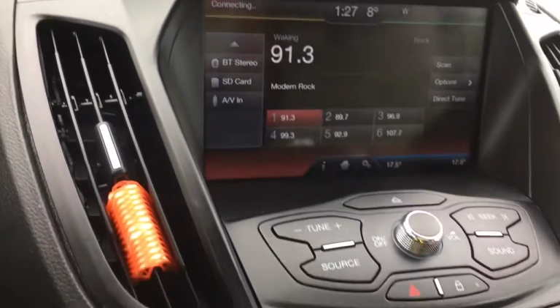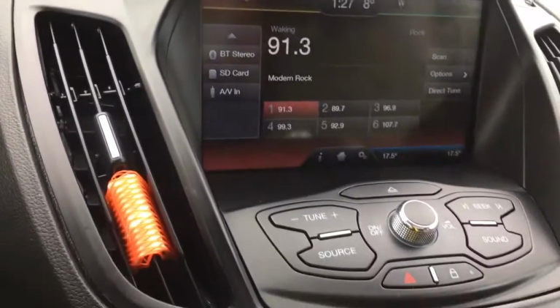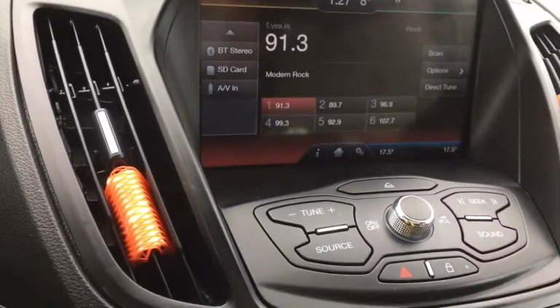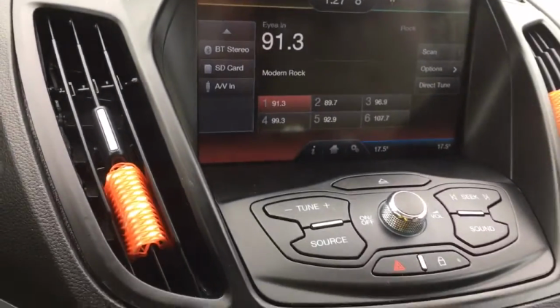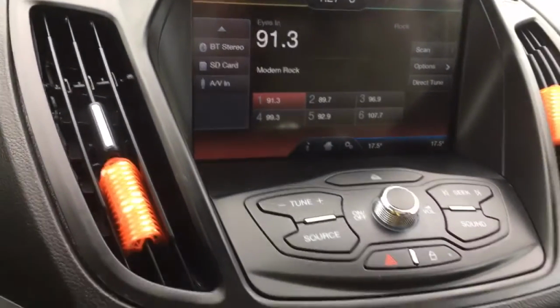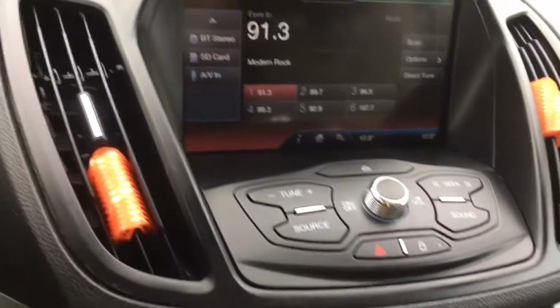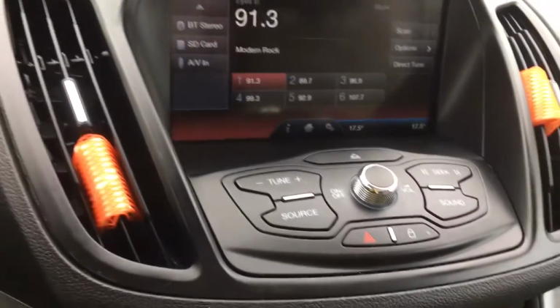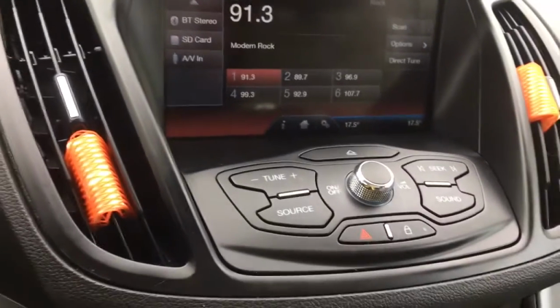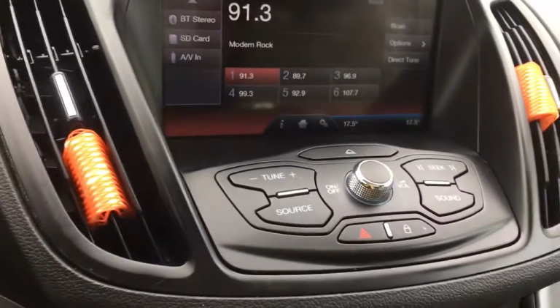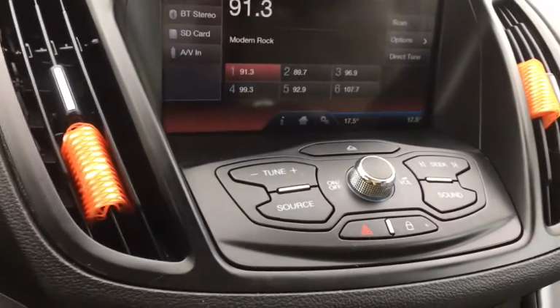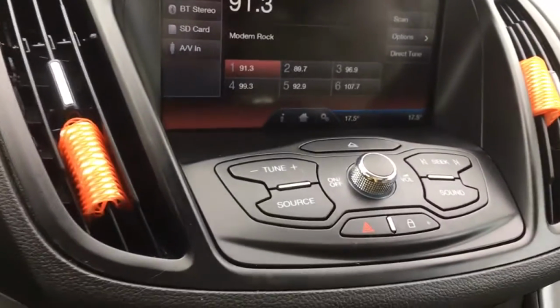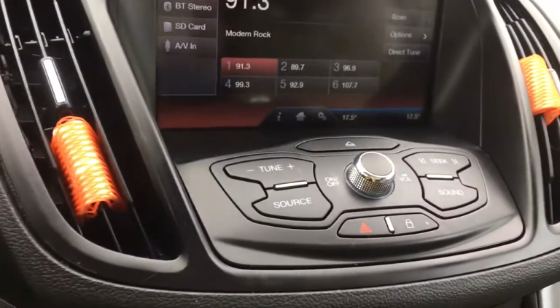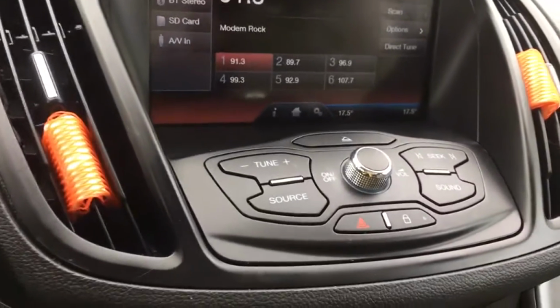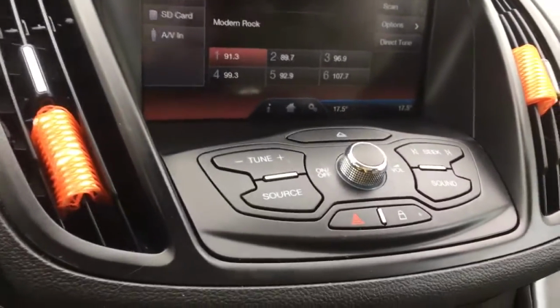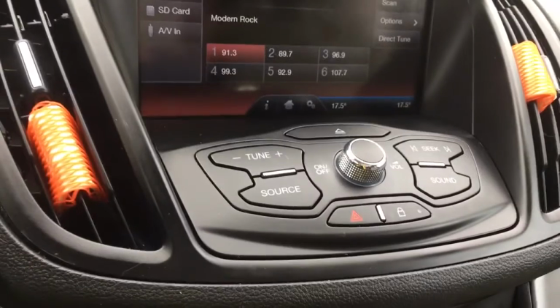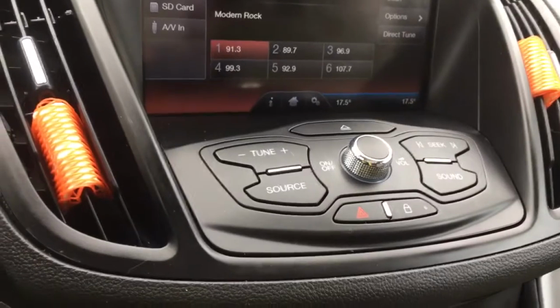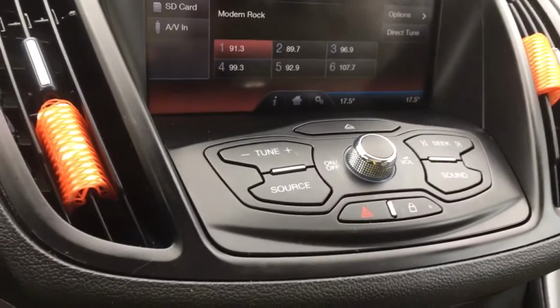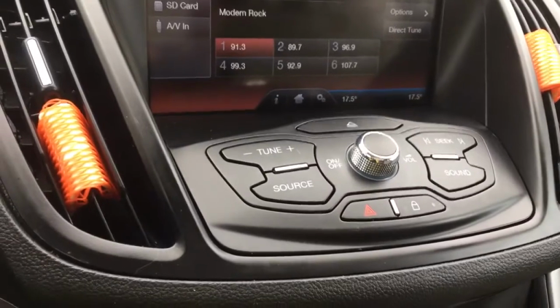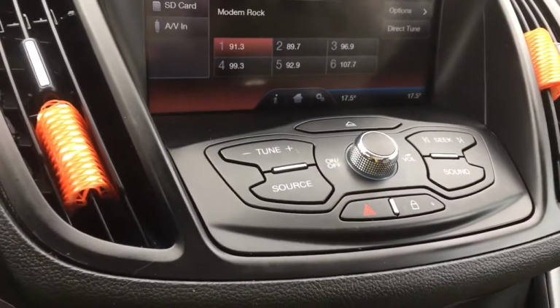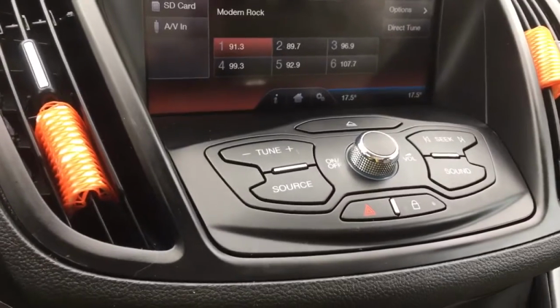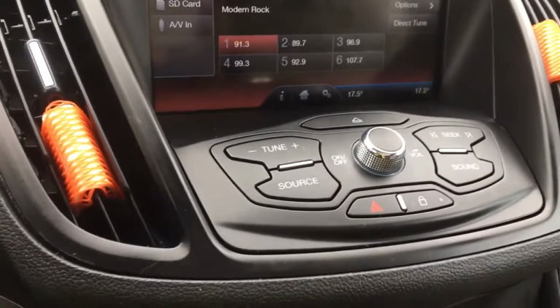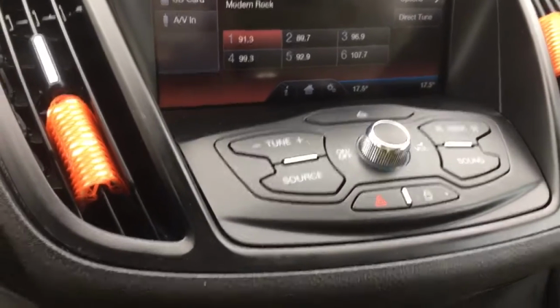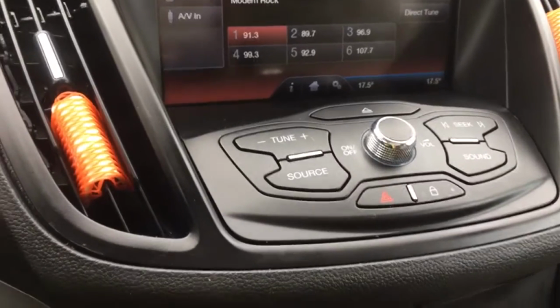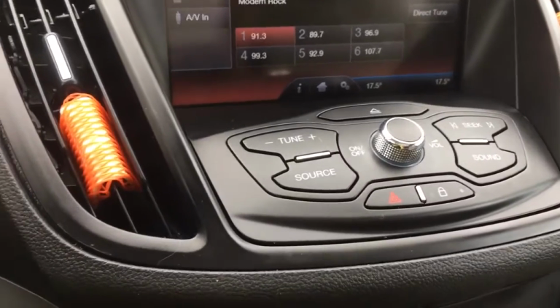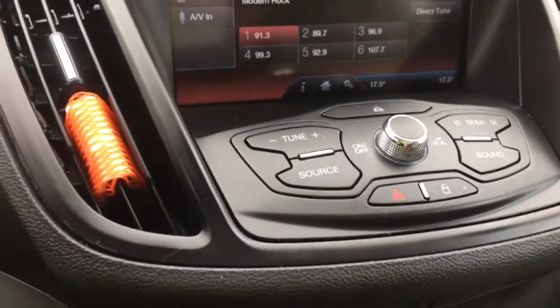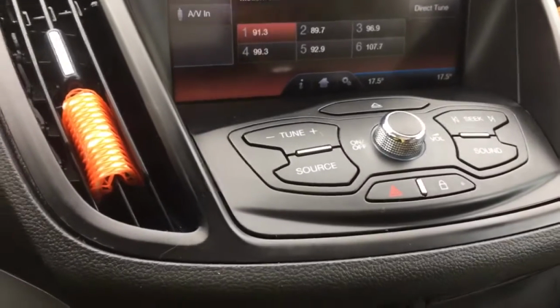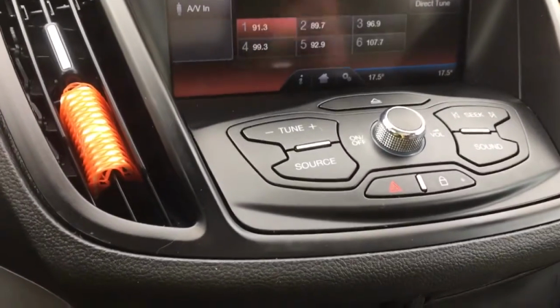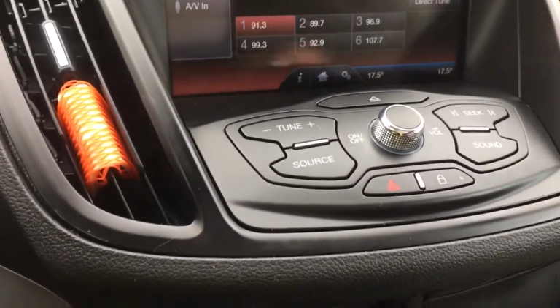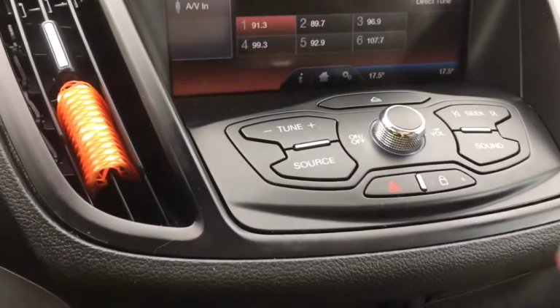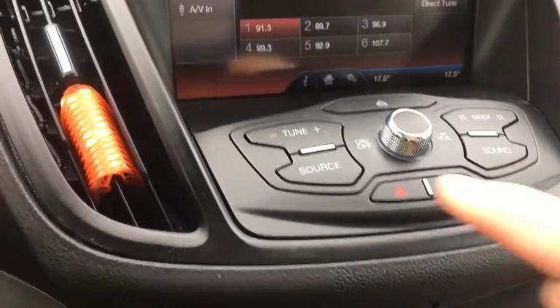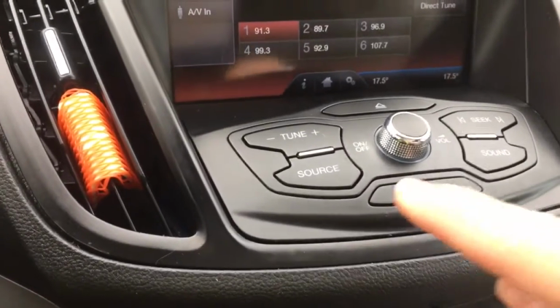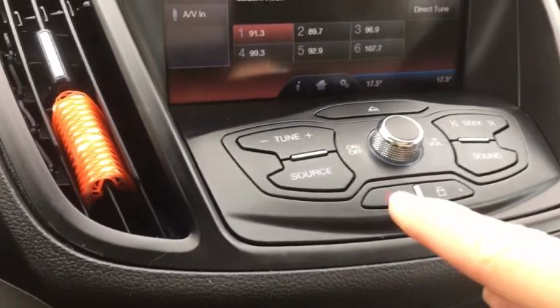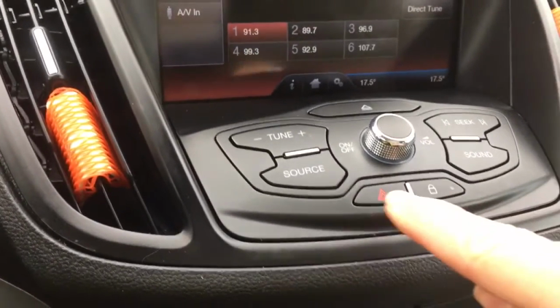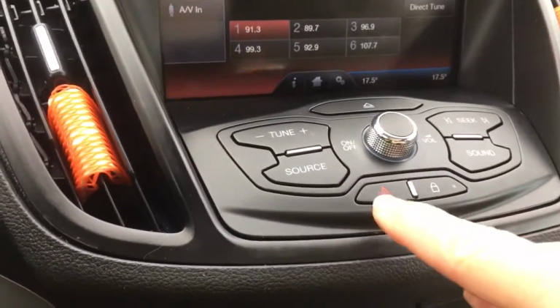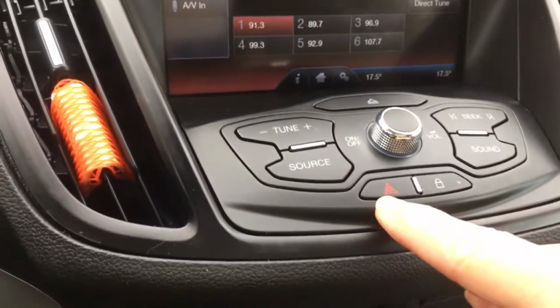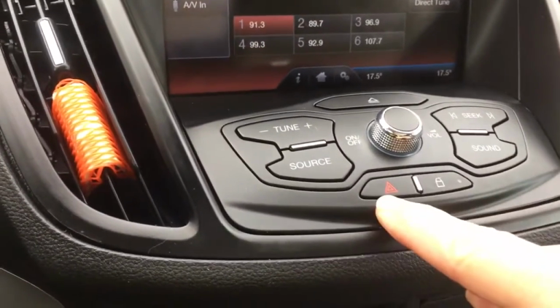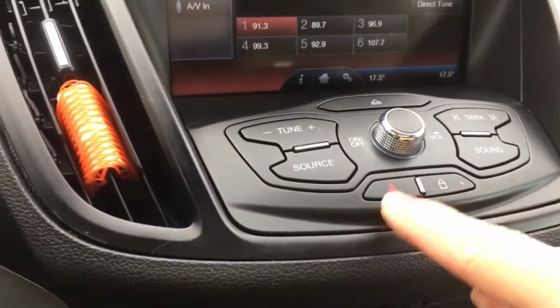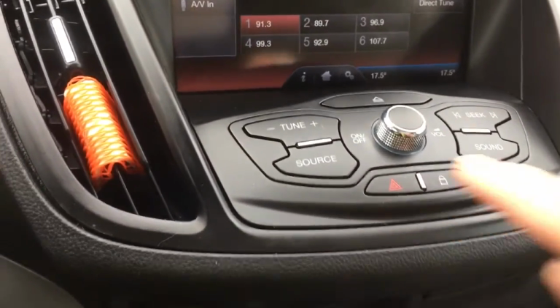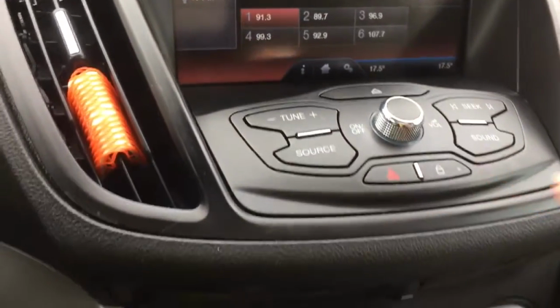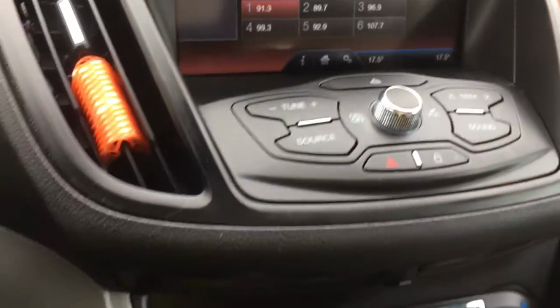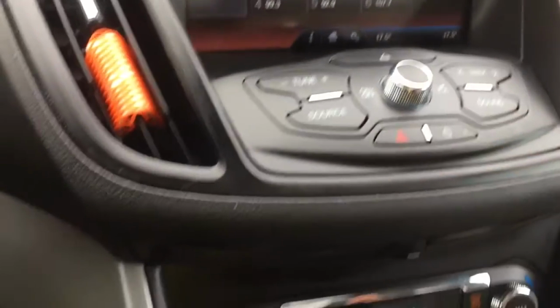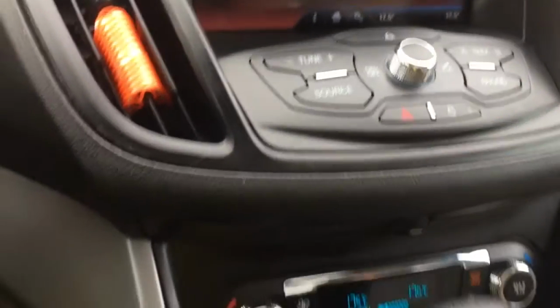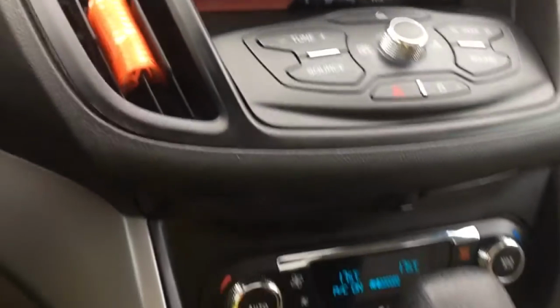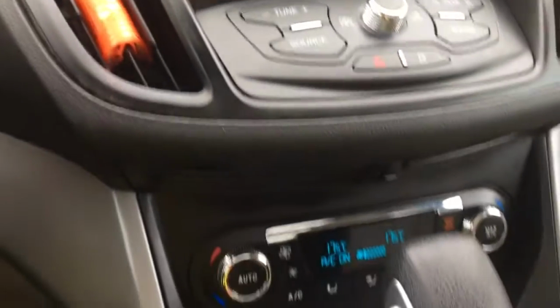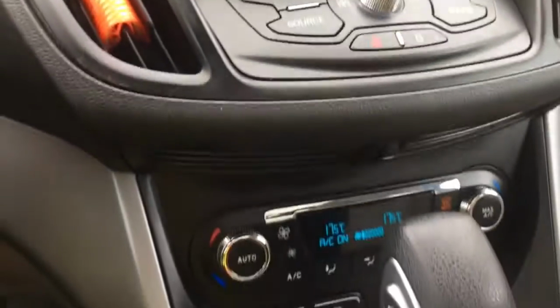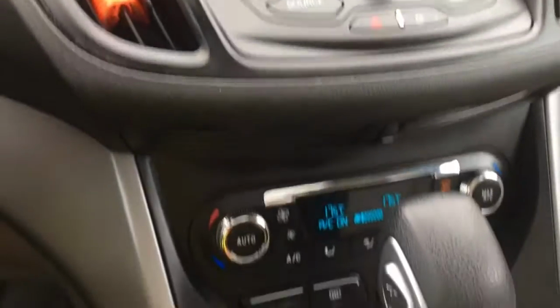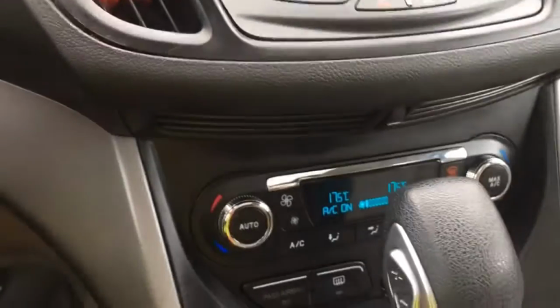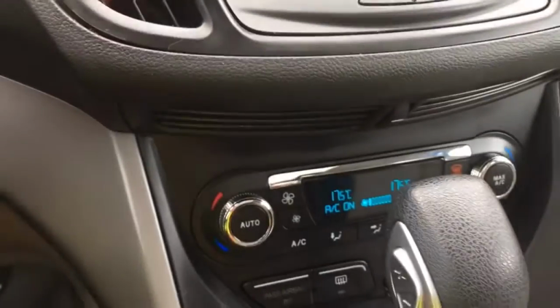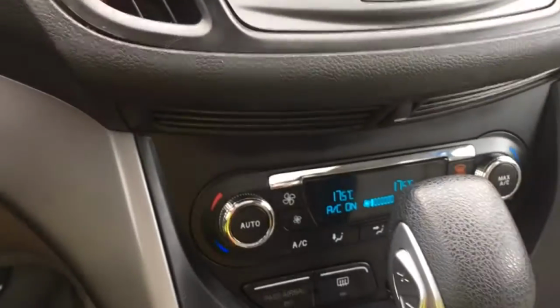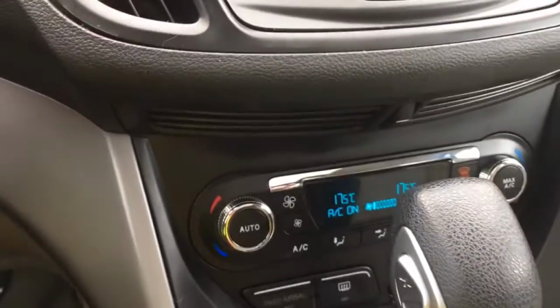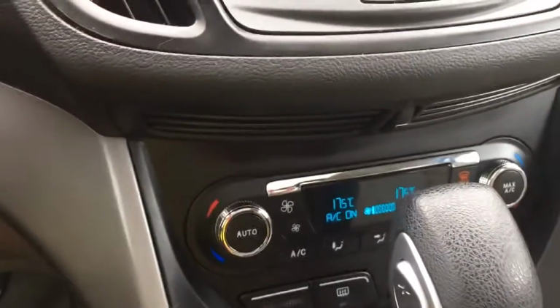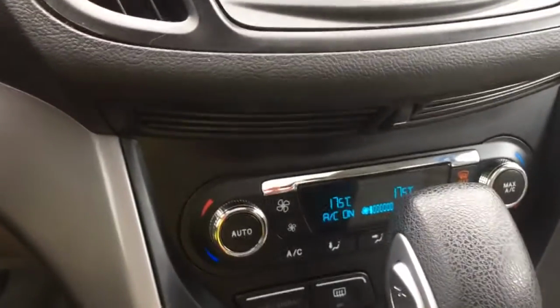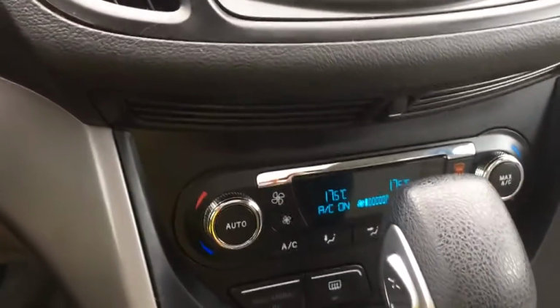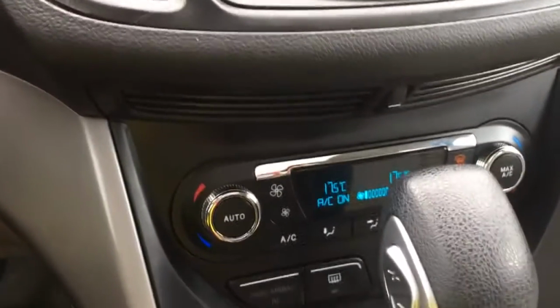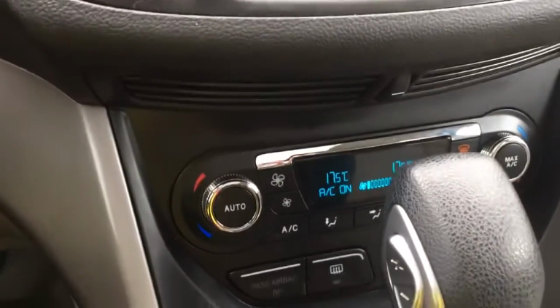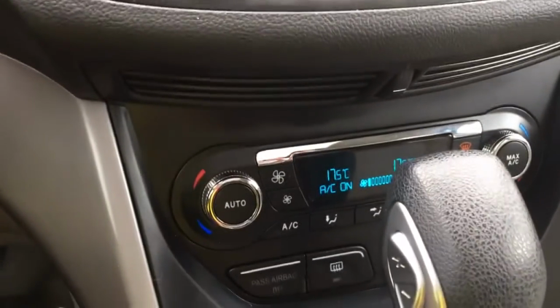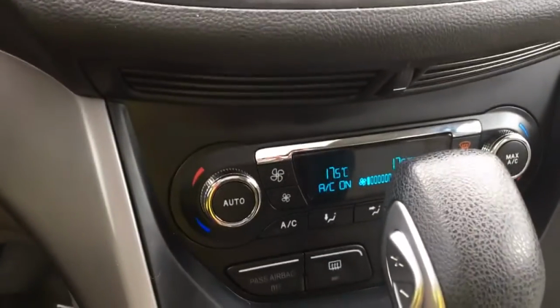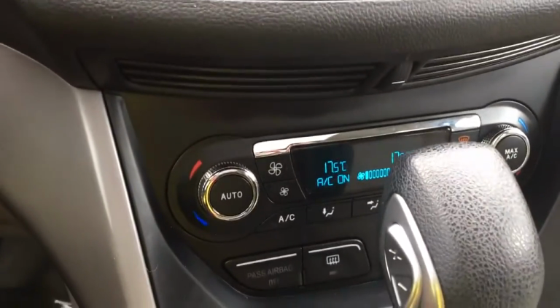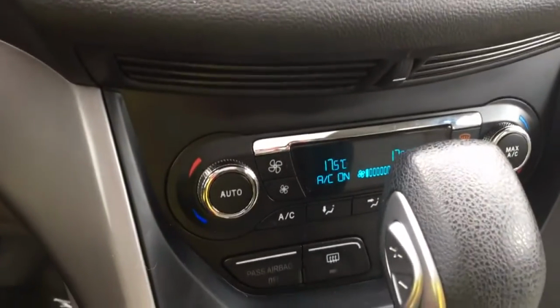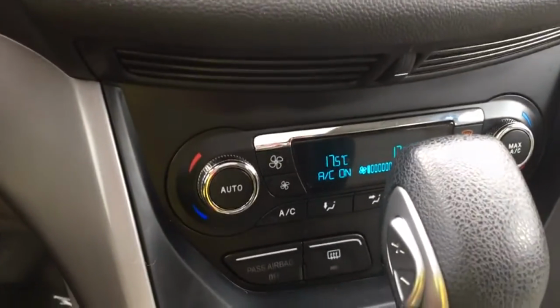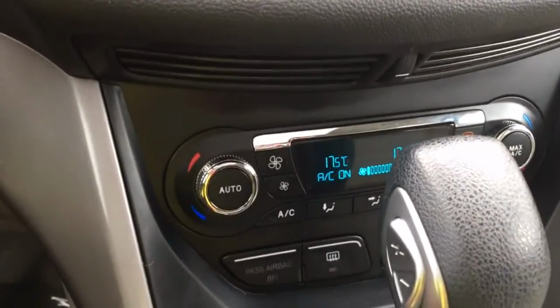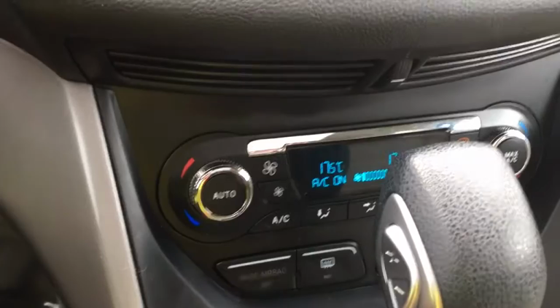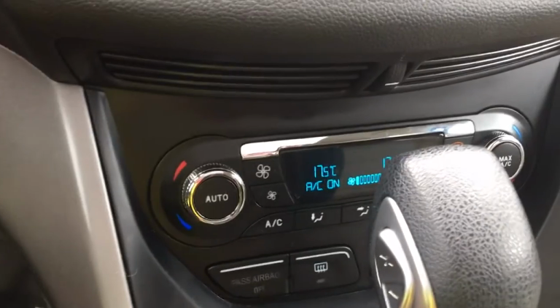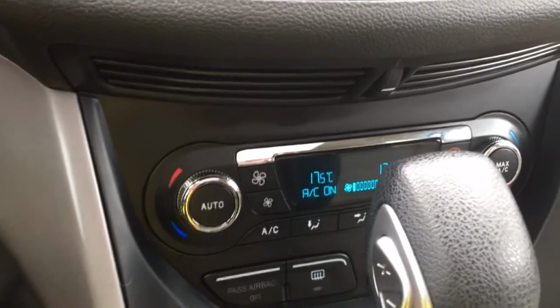Below that you have your tuner and volume as well as your hazard lights, and below that you have dual climate control.